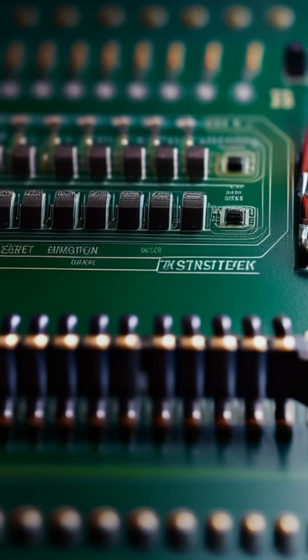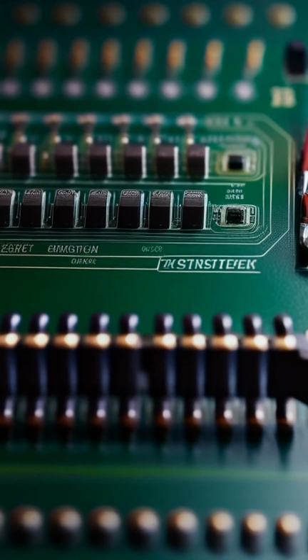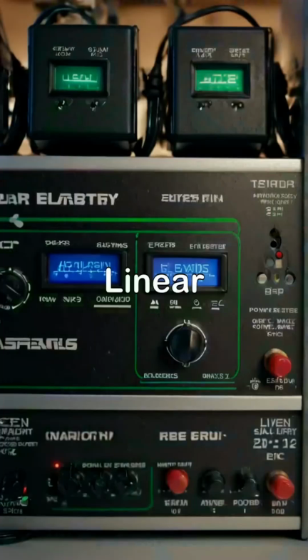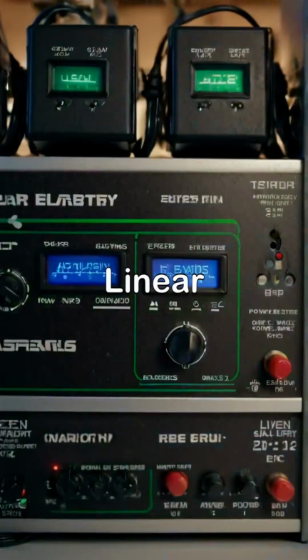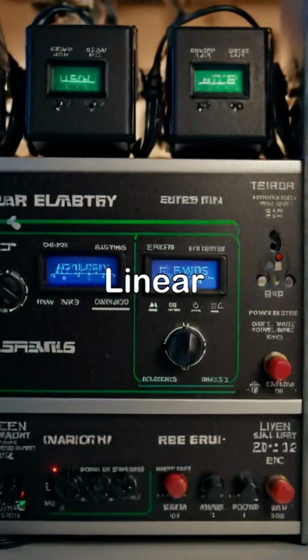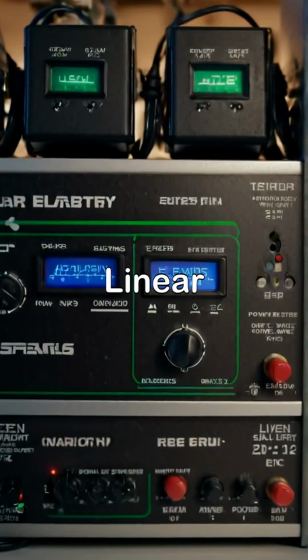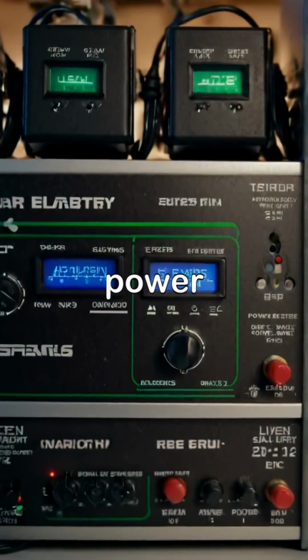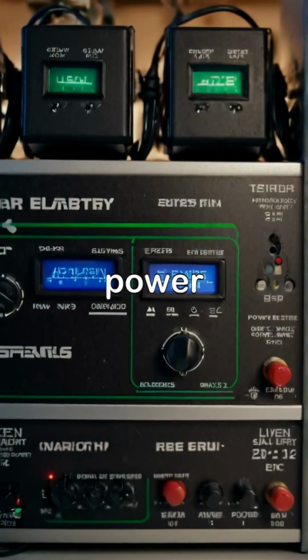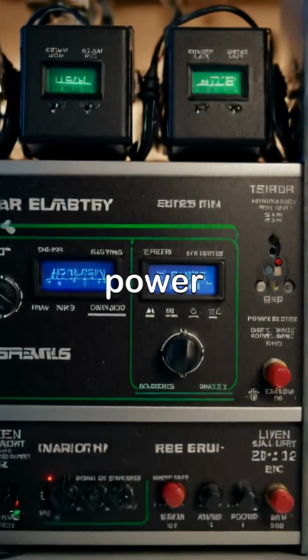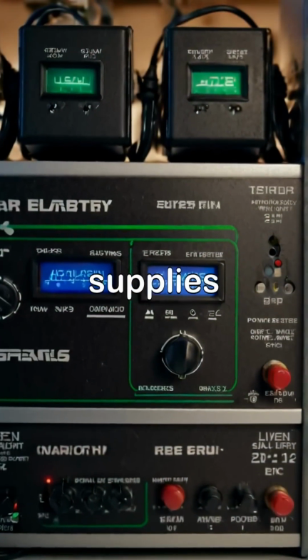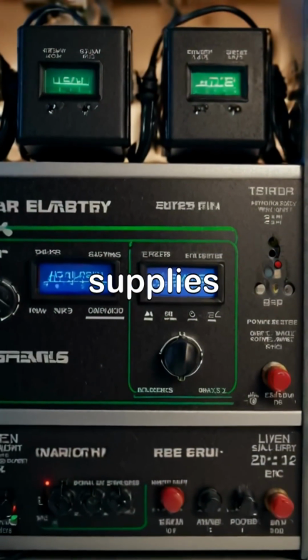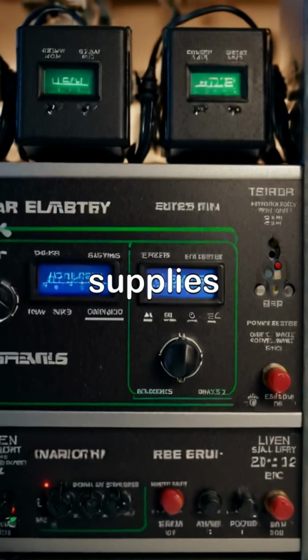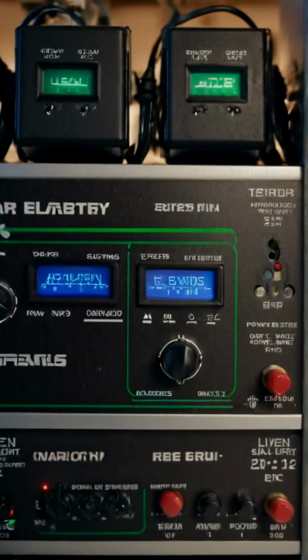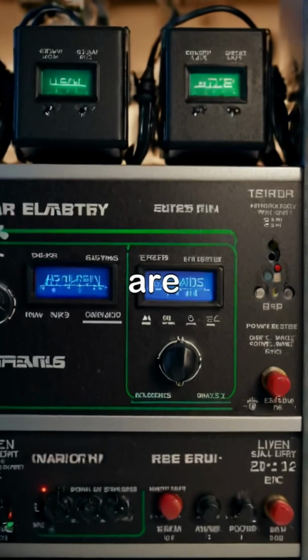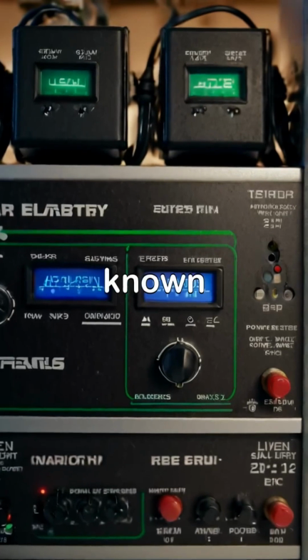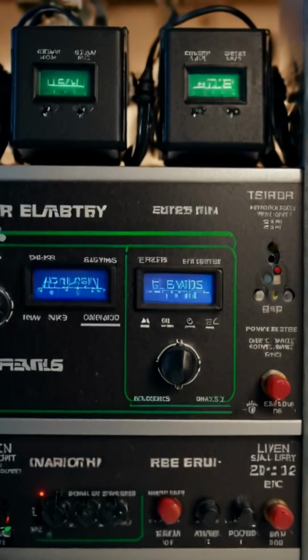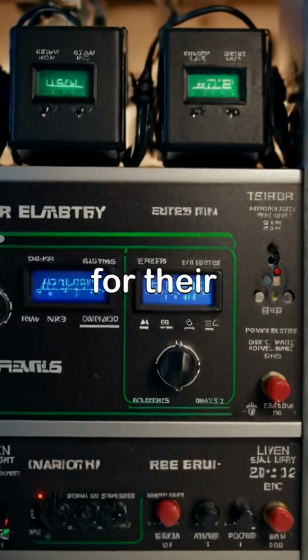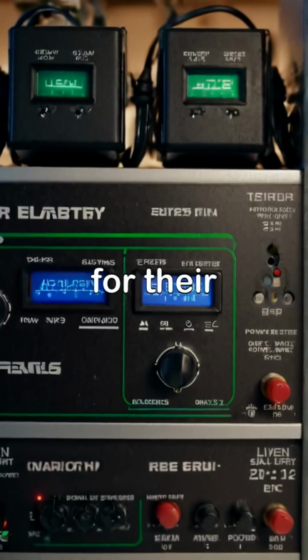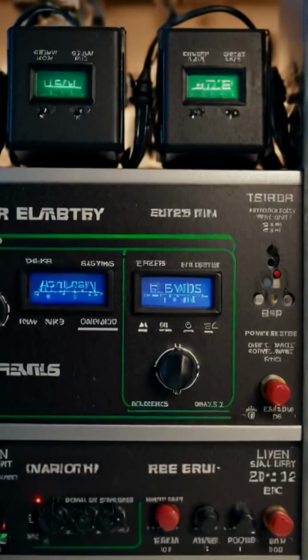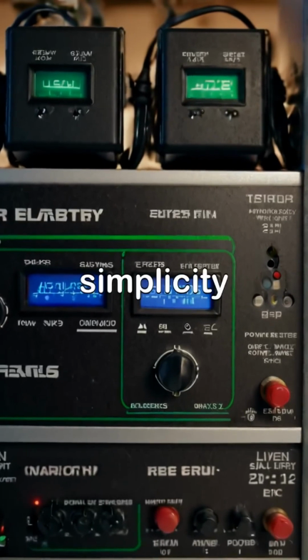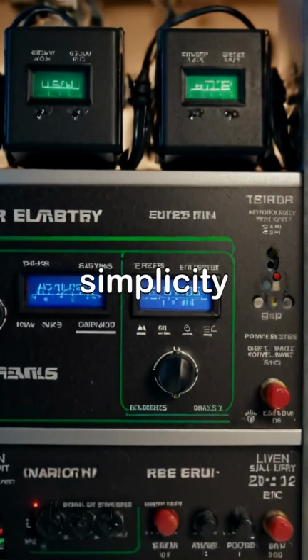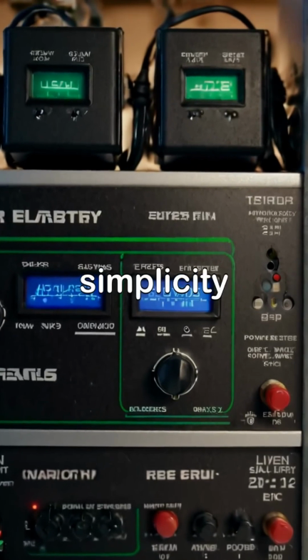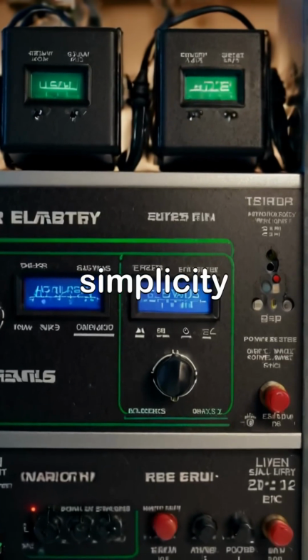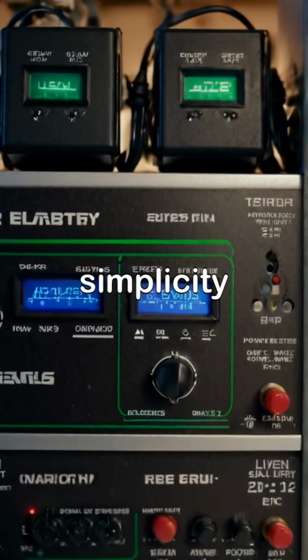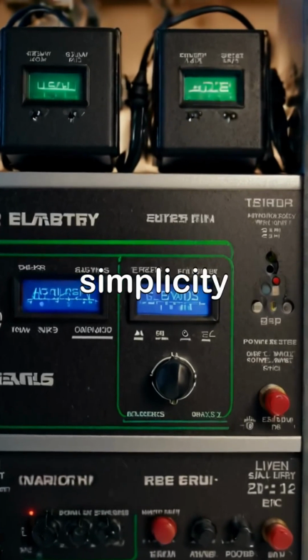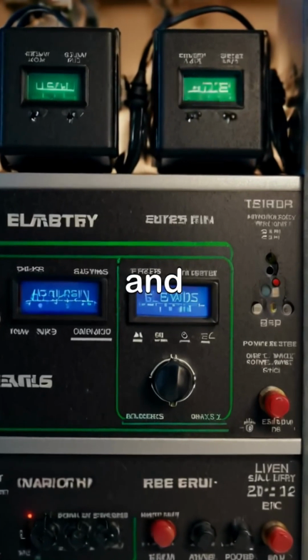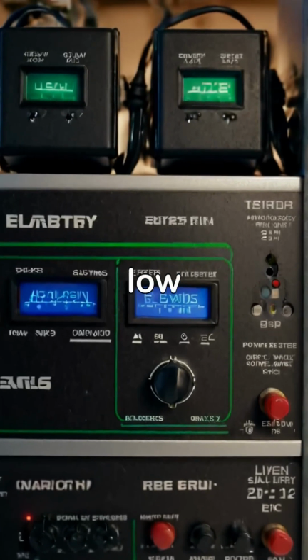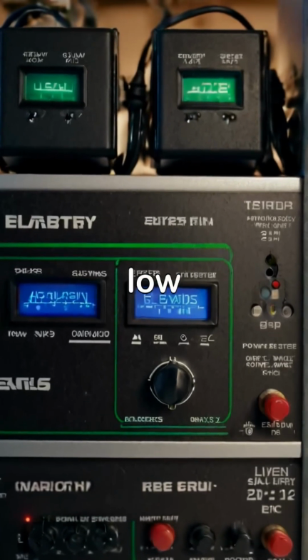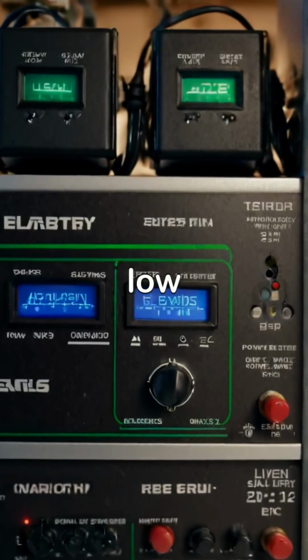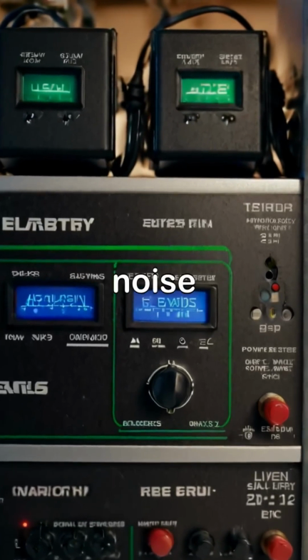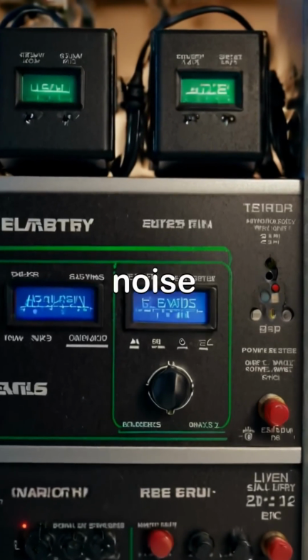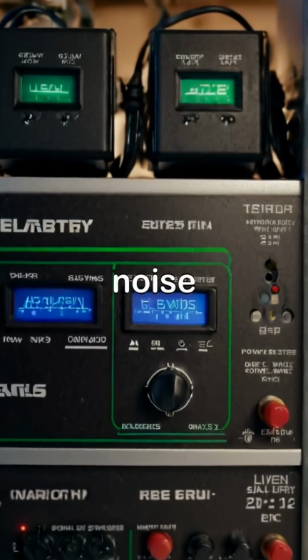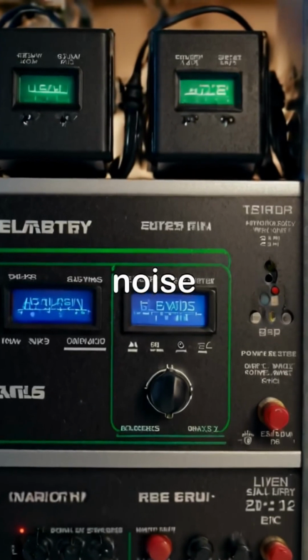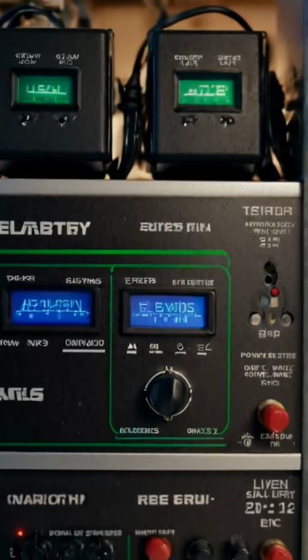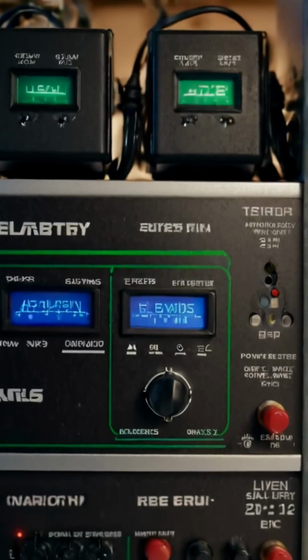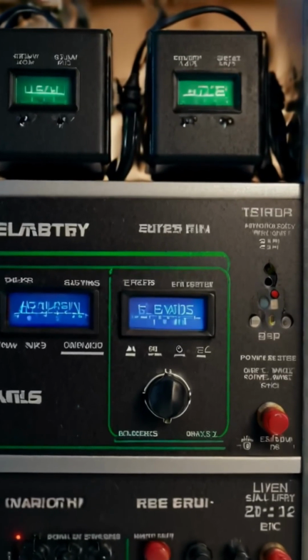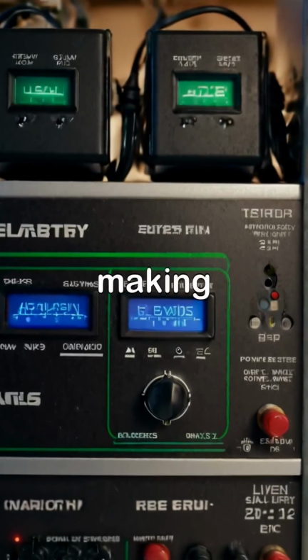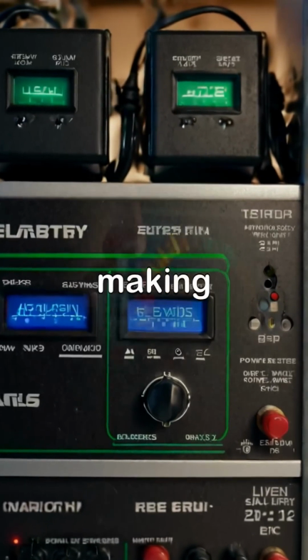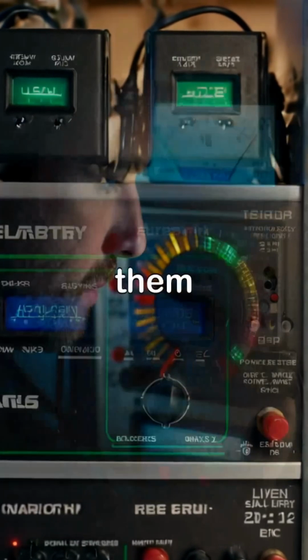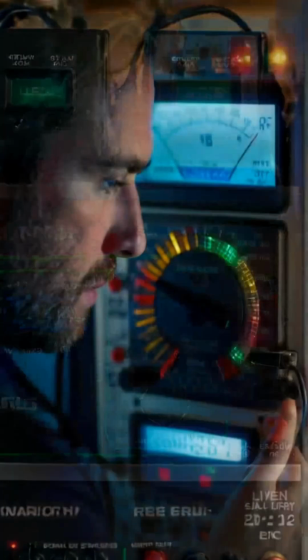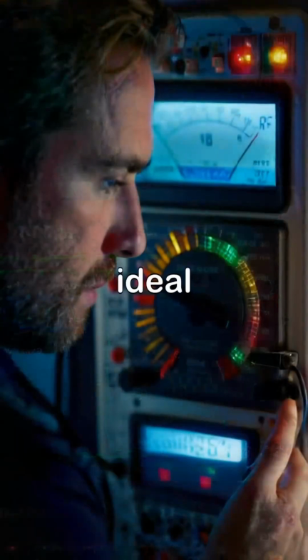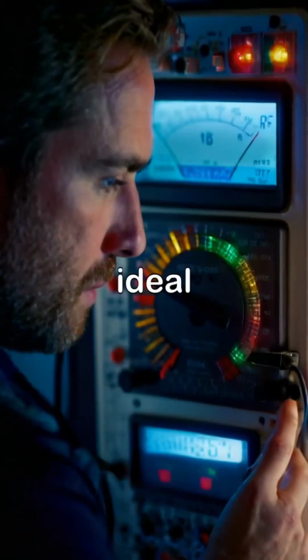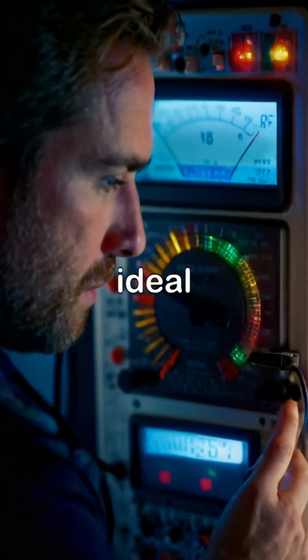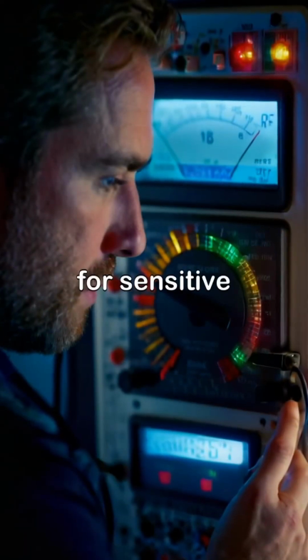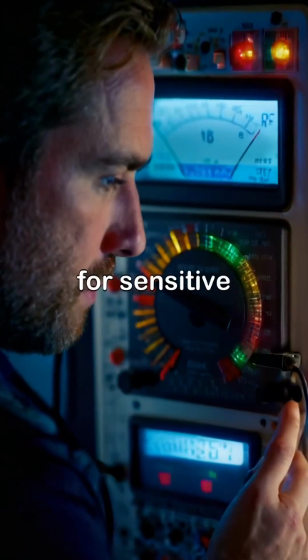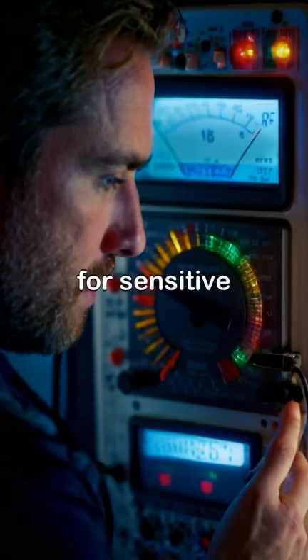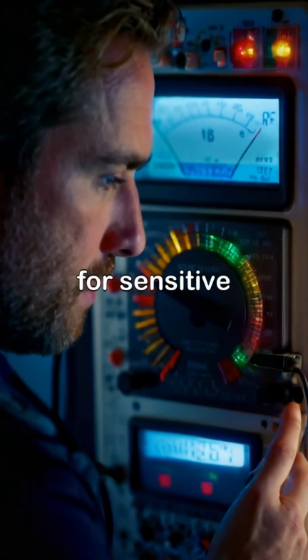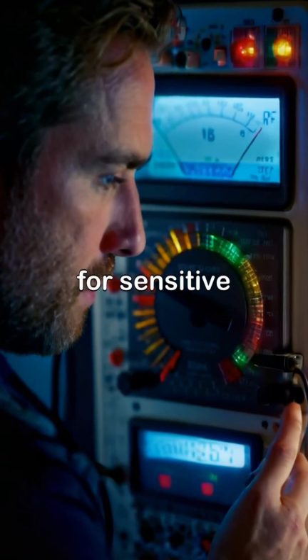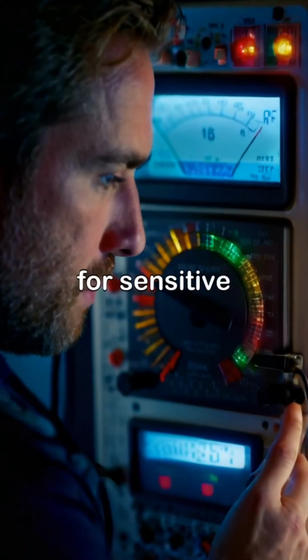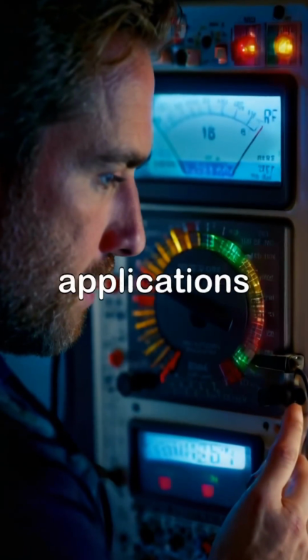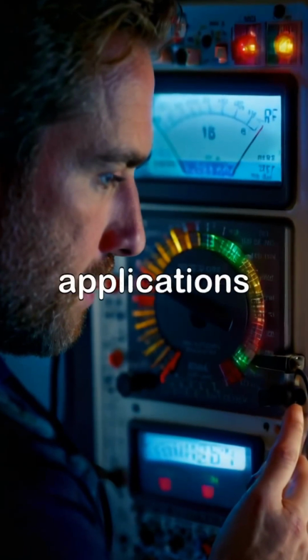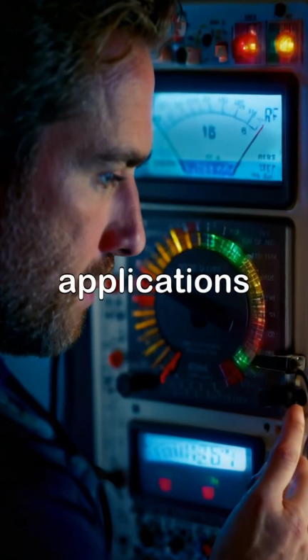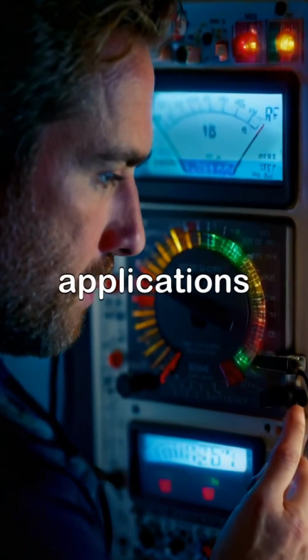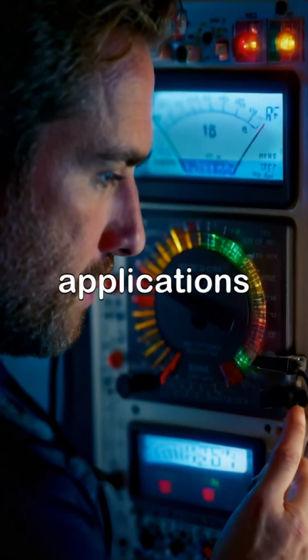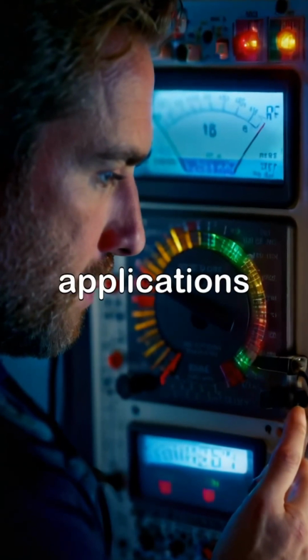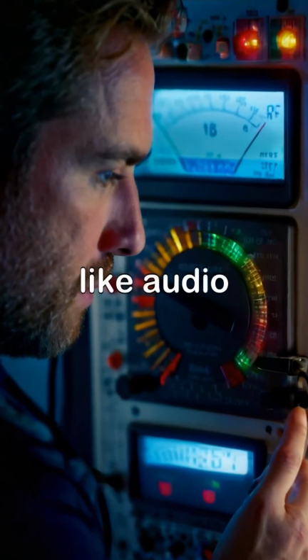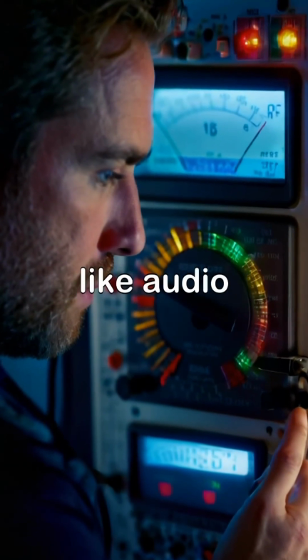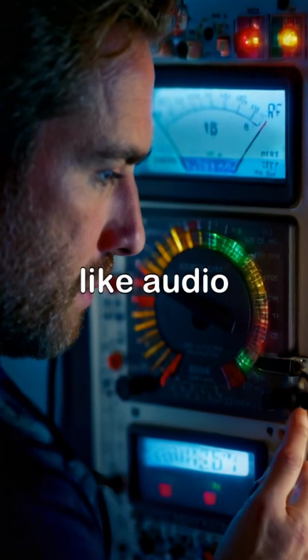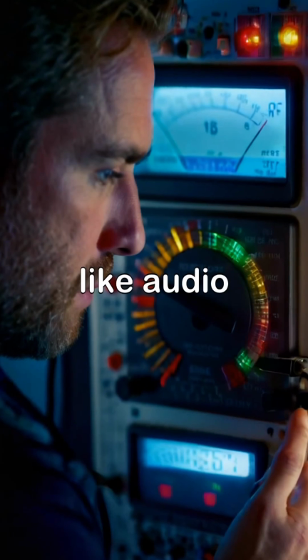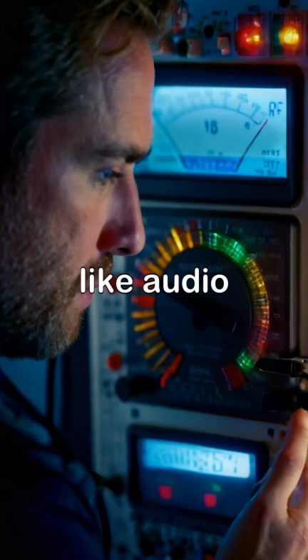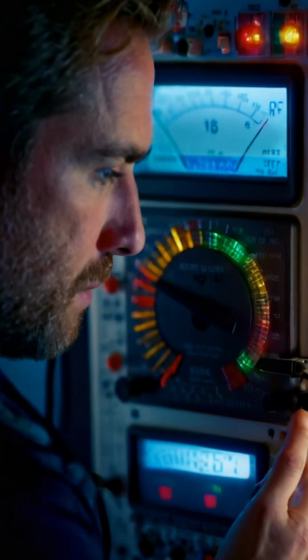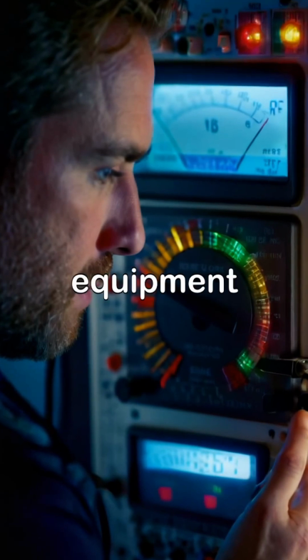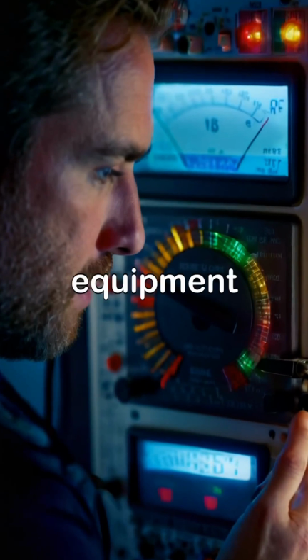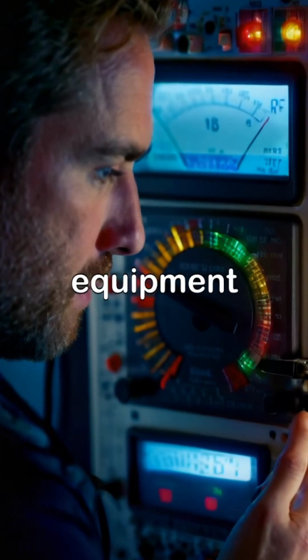Linear power supplies are known for their simplicity and low noise, making them ideal for sensitive applications like audio equipment.